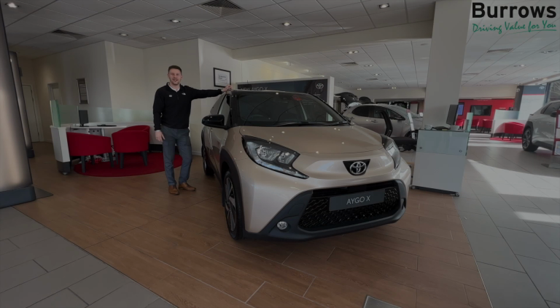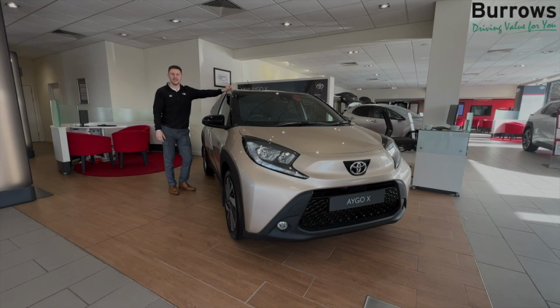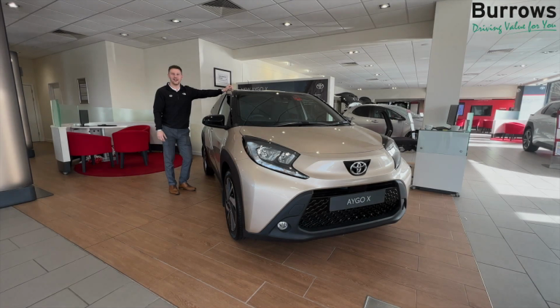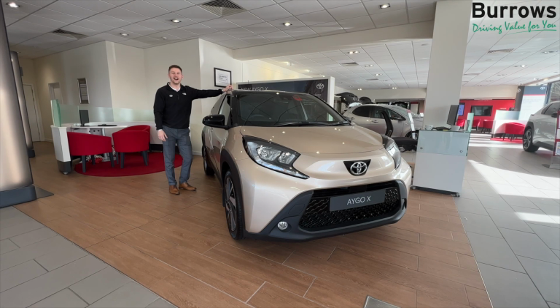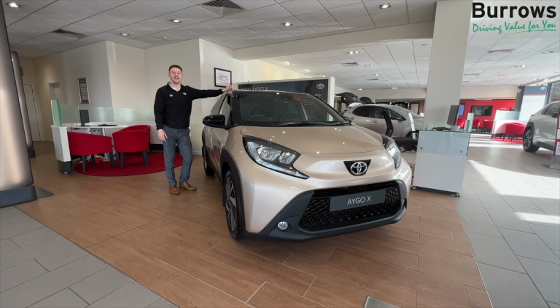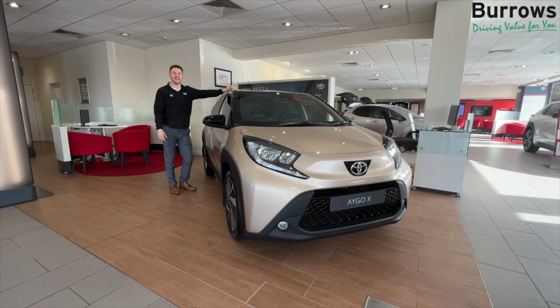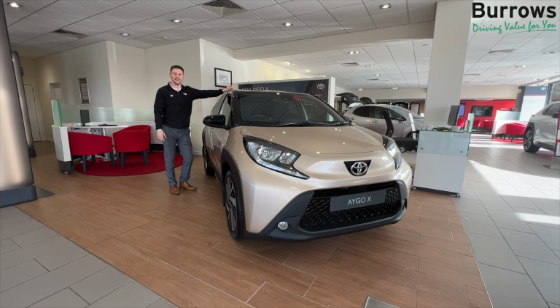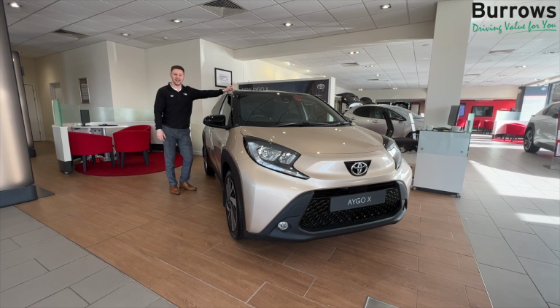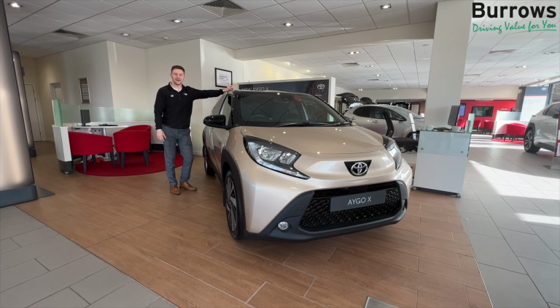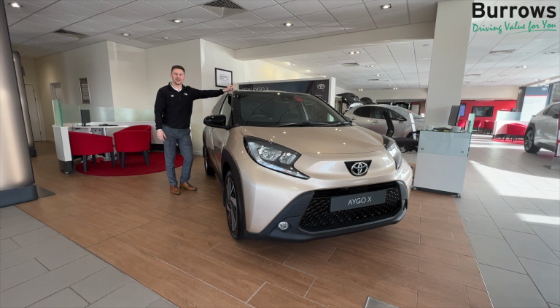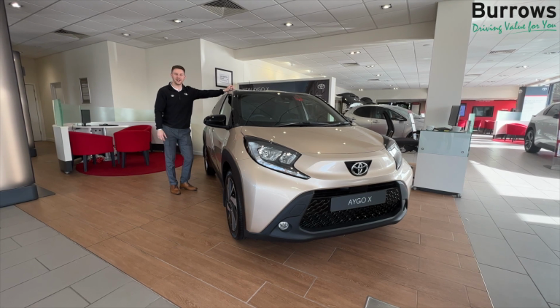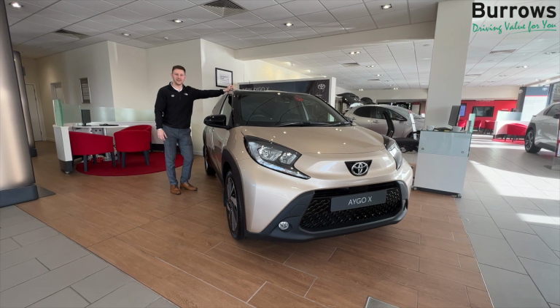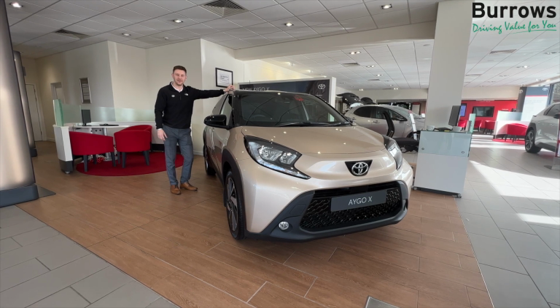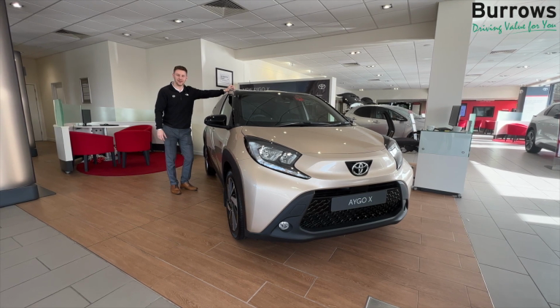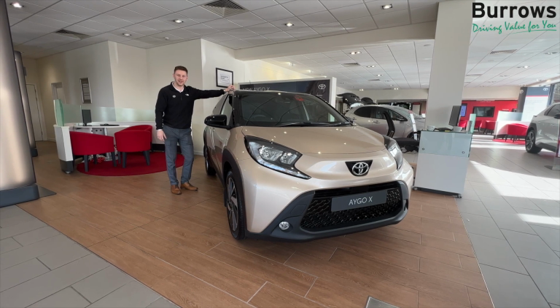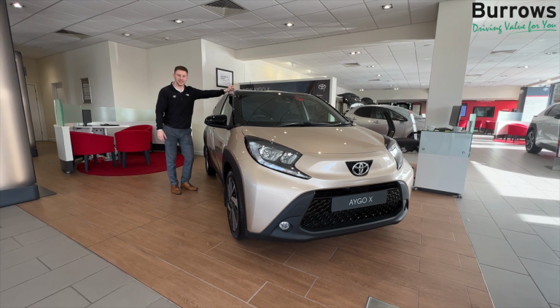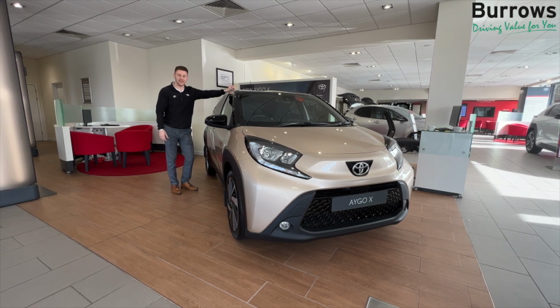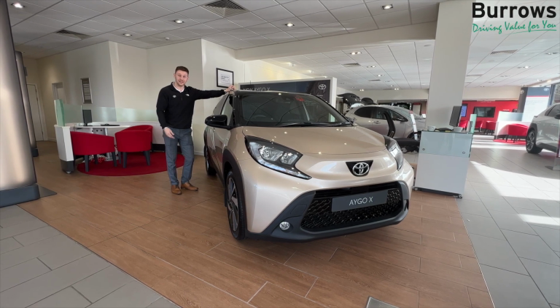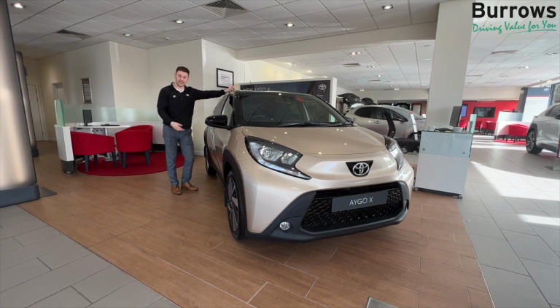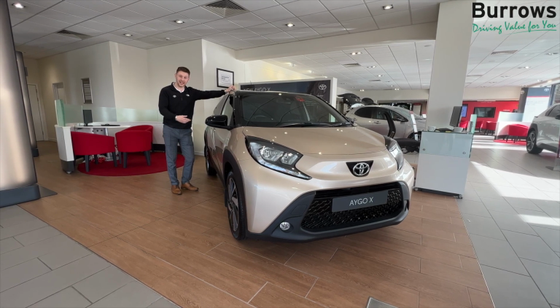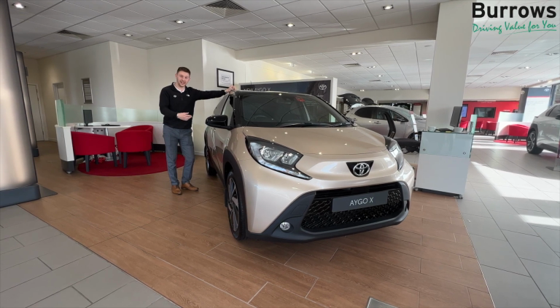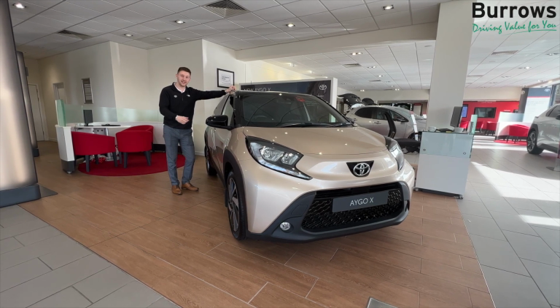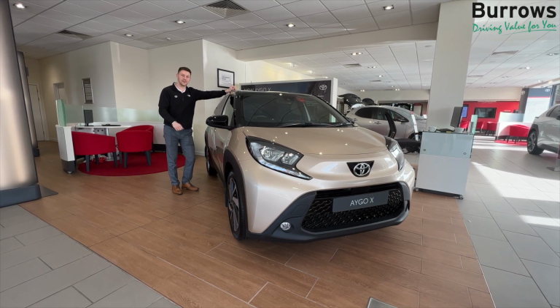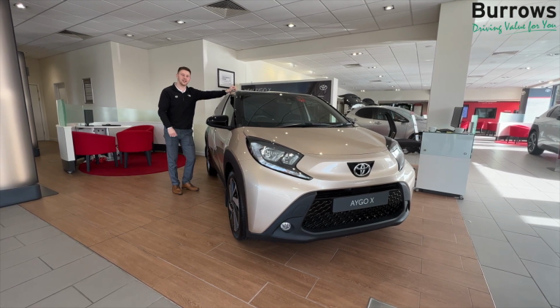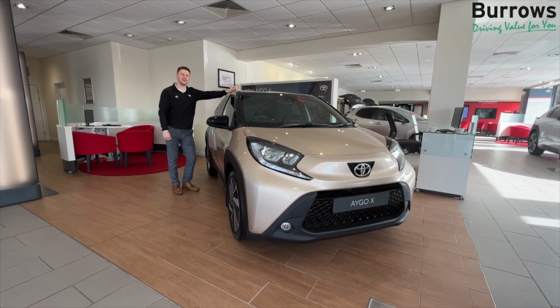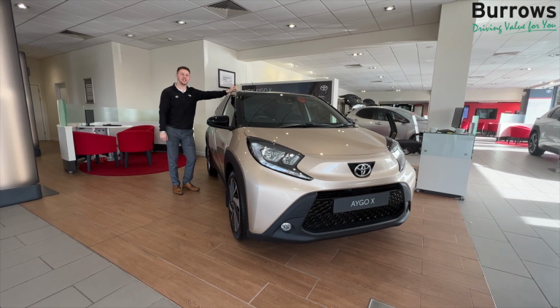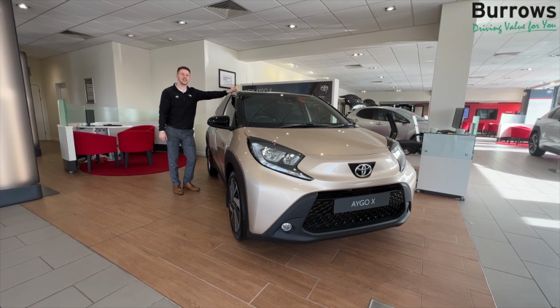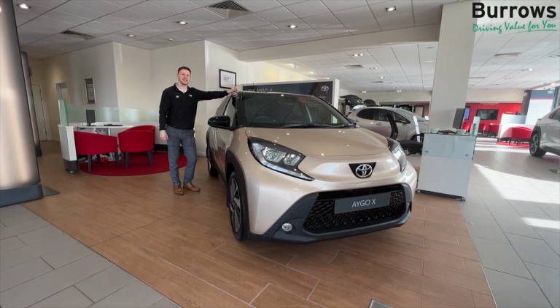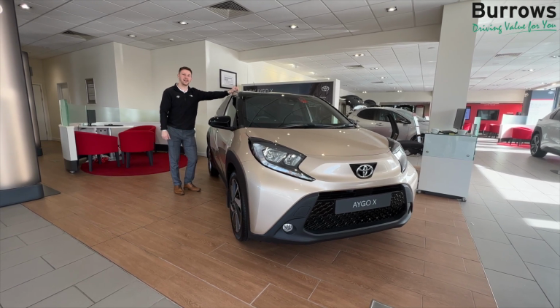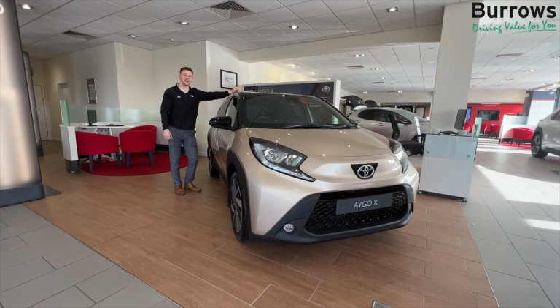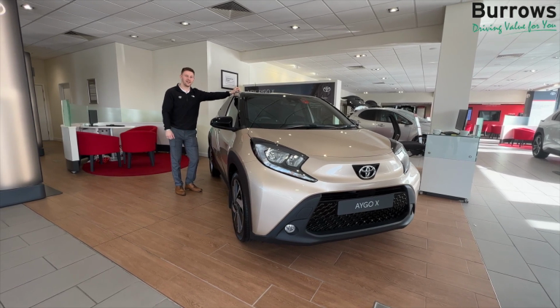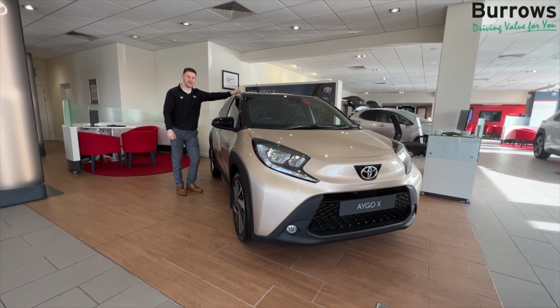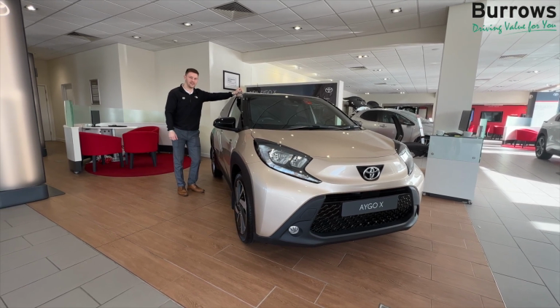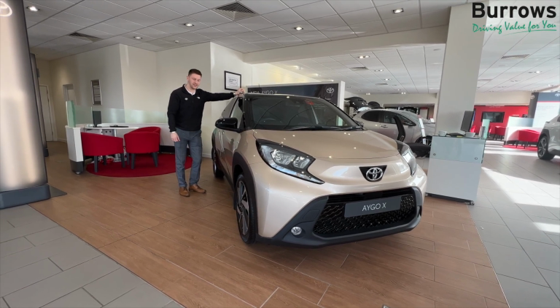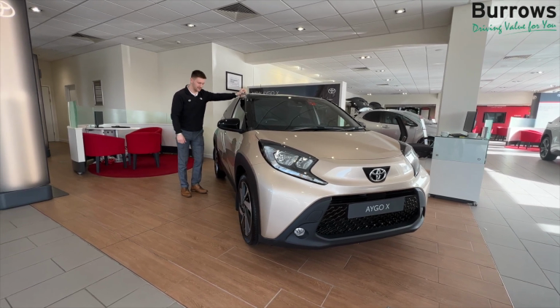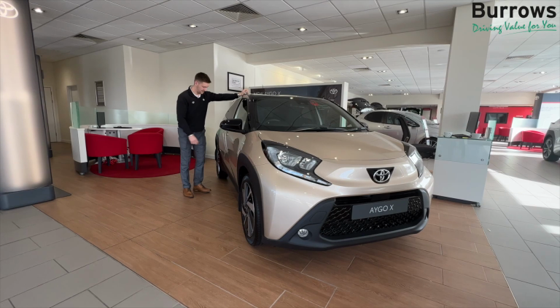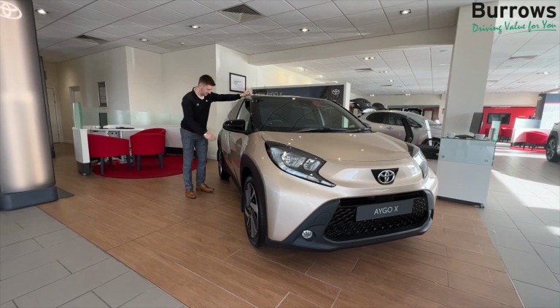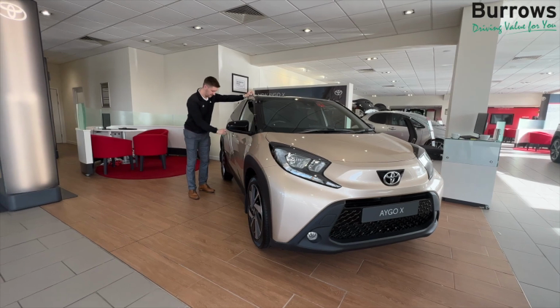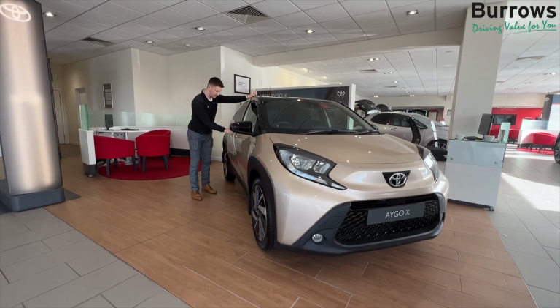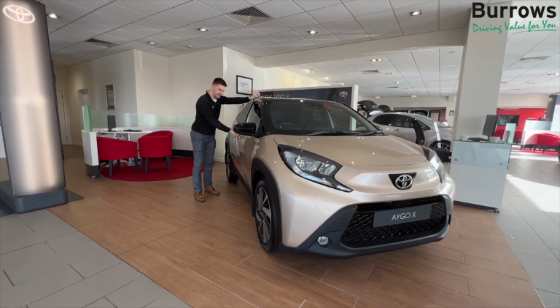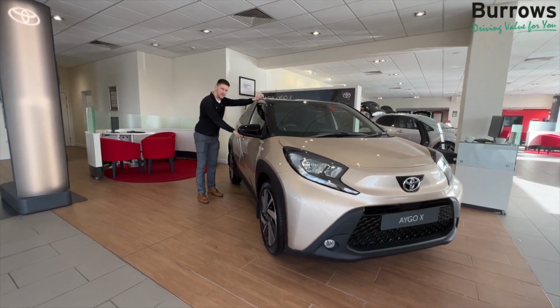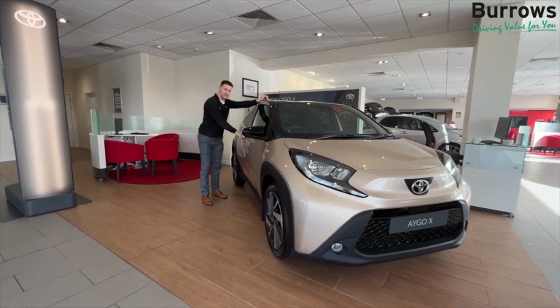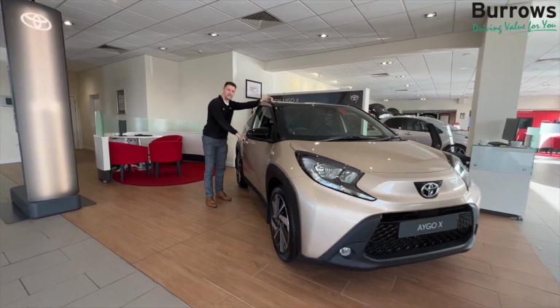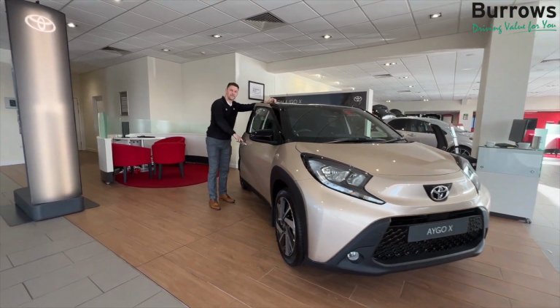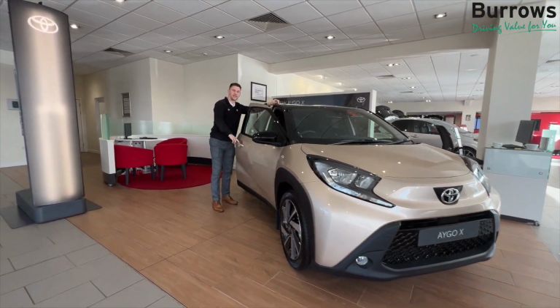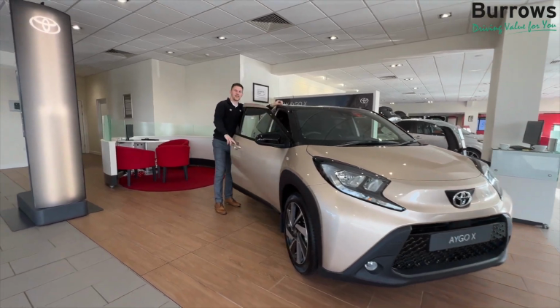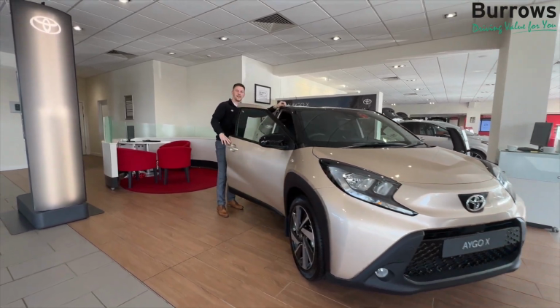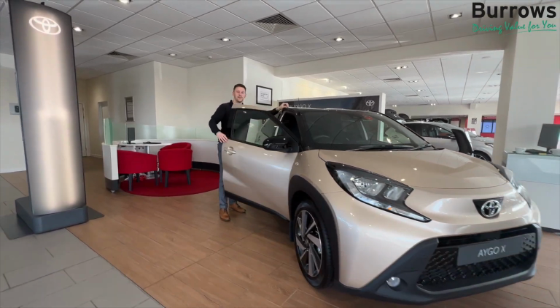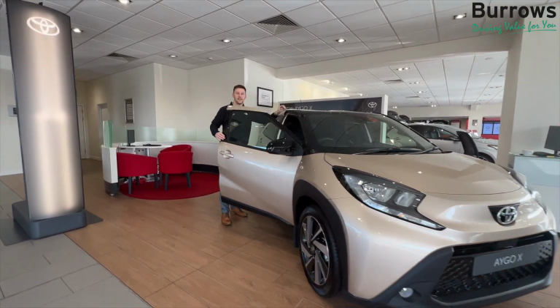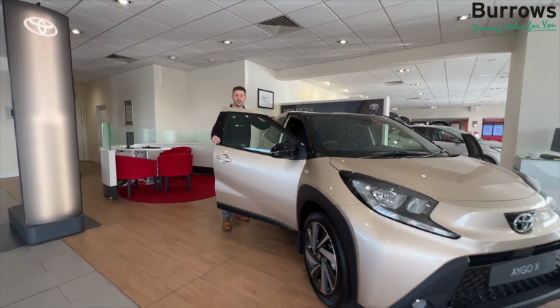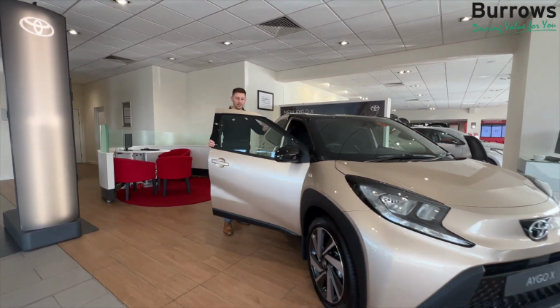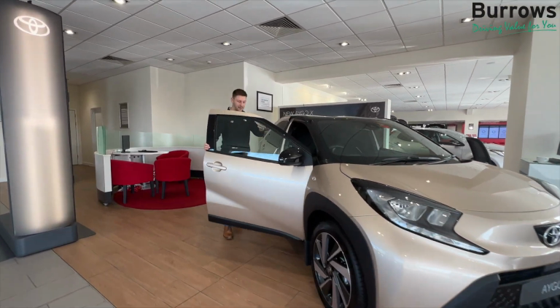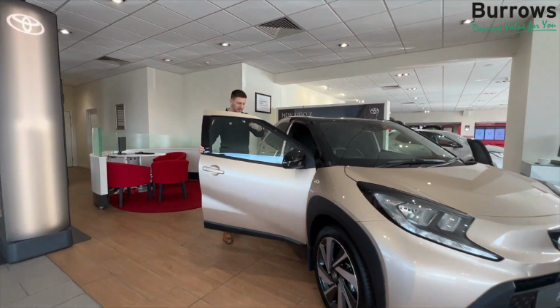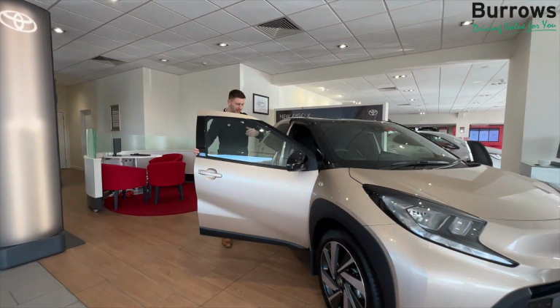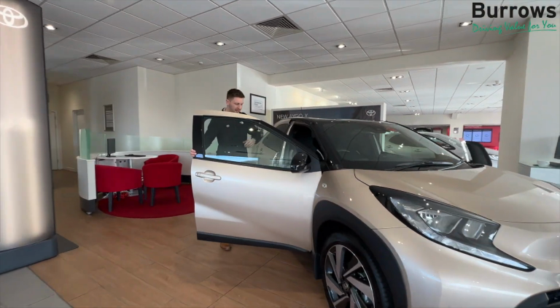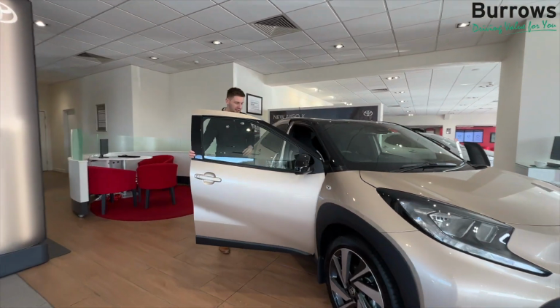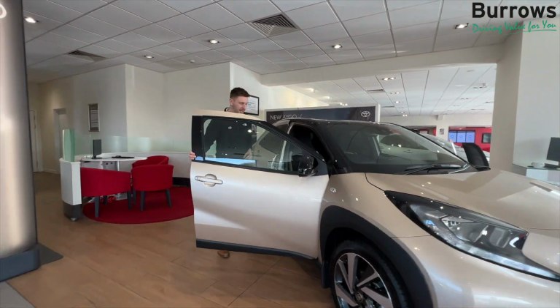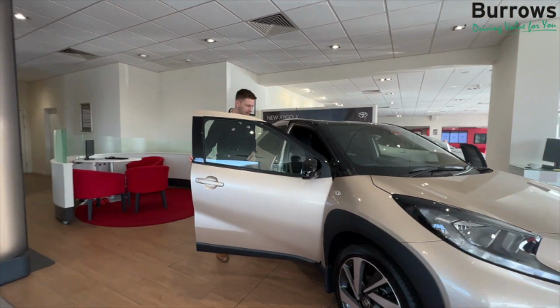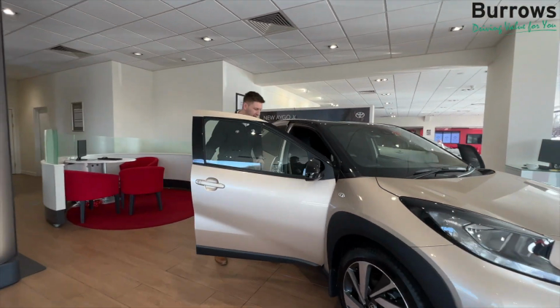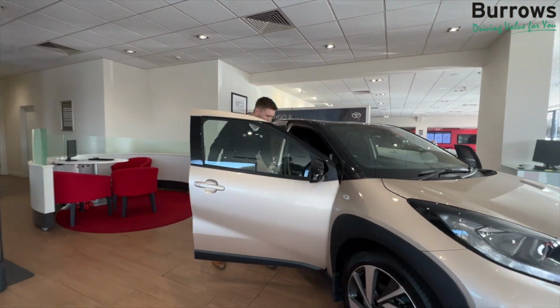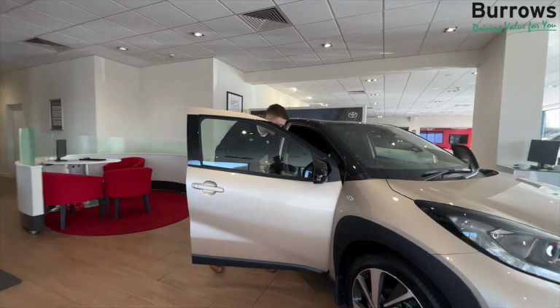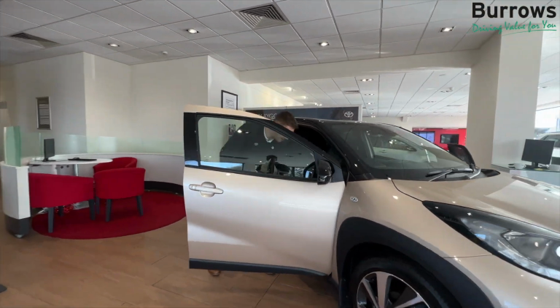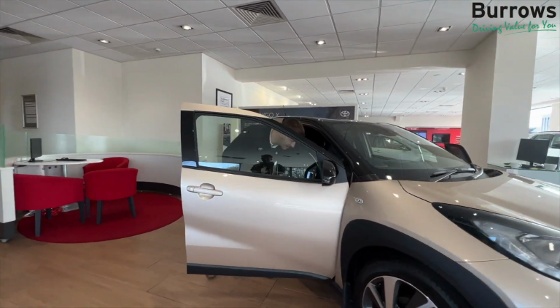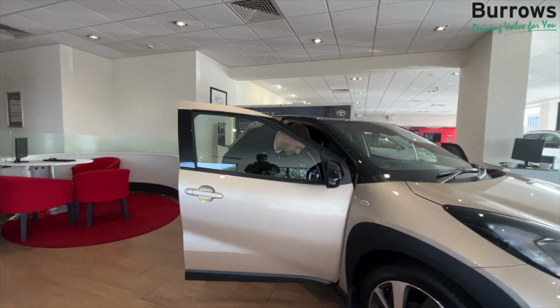Hi there, I'm Conor from Burroughs and today I'm going to be checking out our bonnets. Come inside and I'll show you how we open the bonnet.